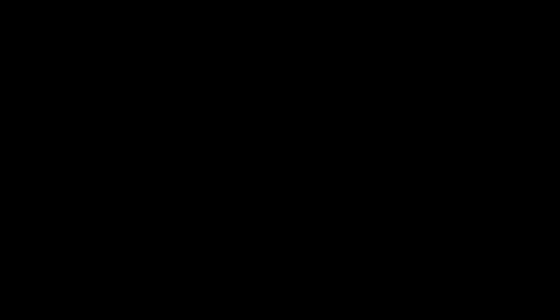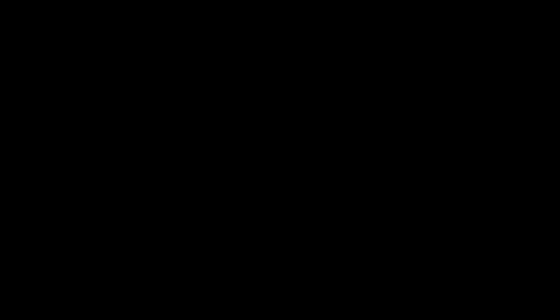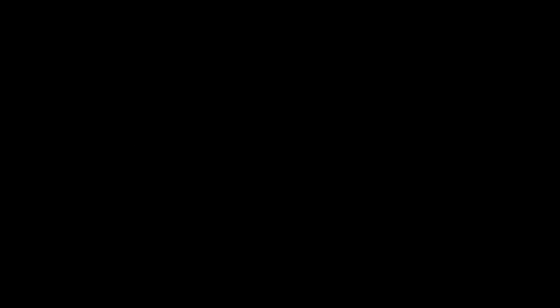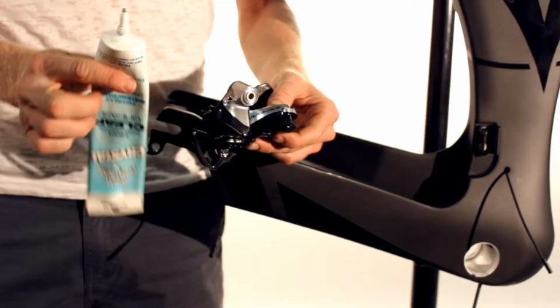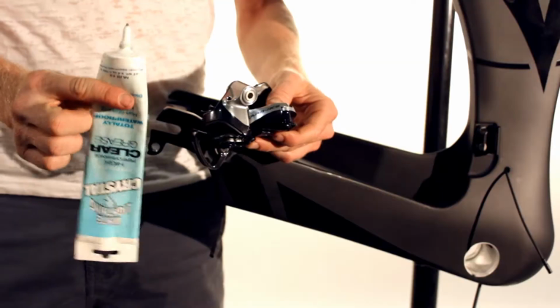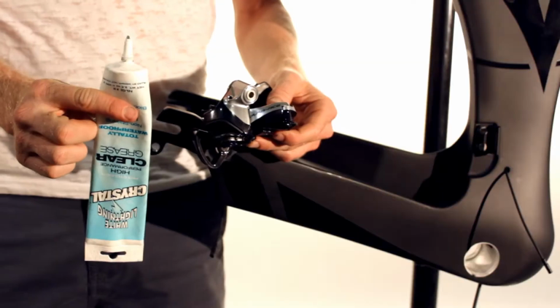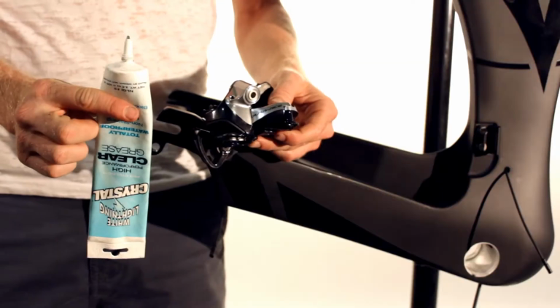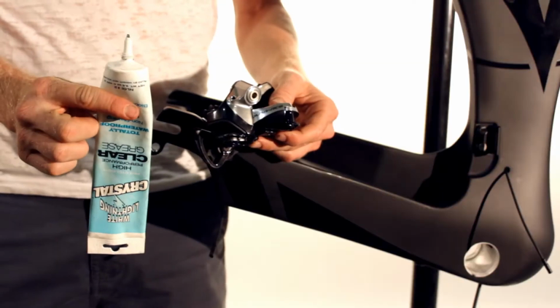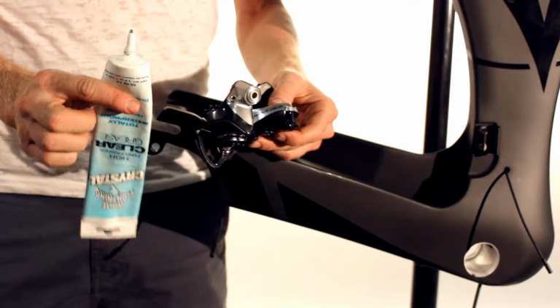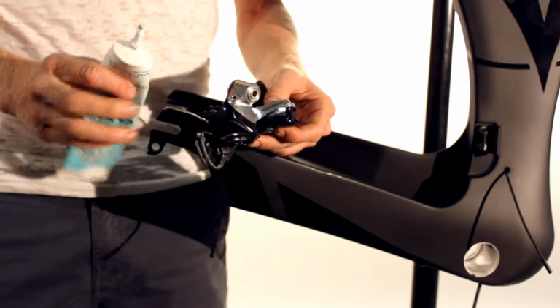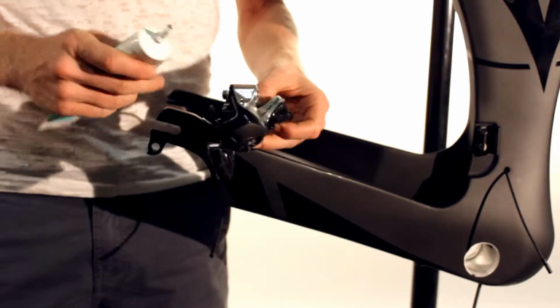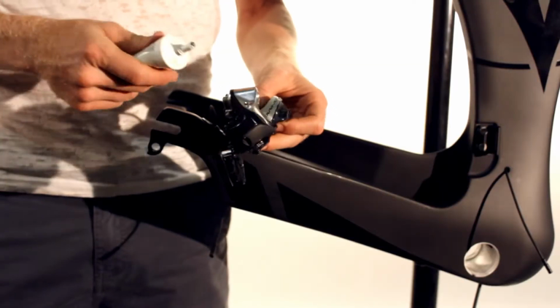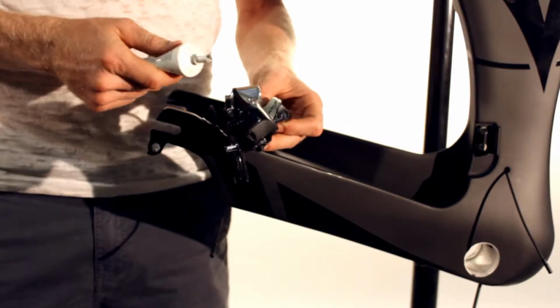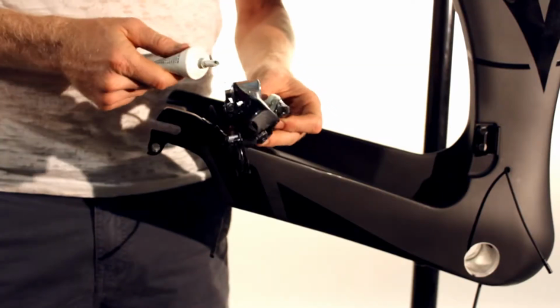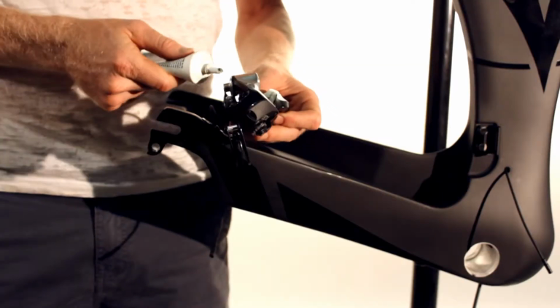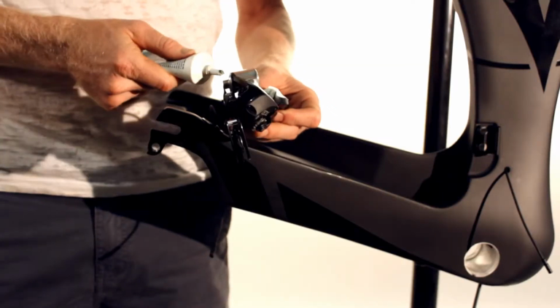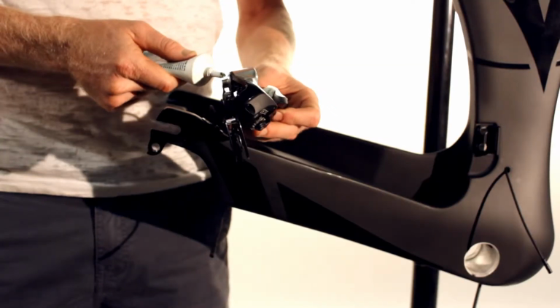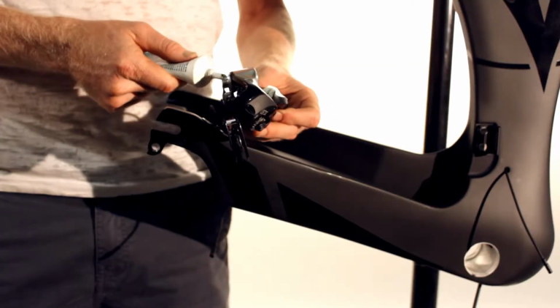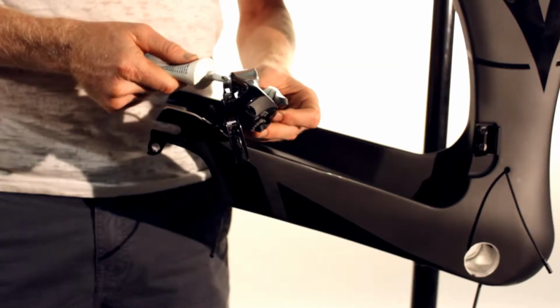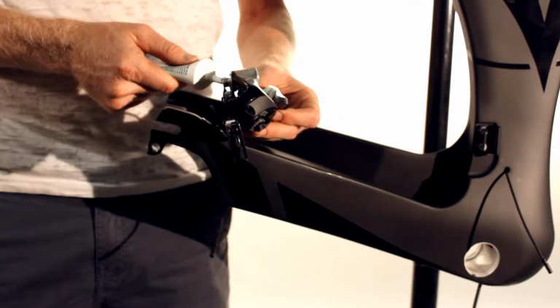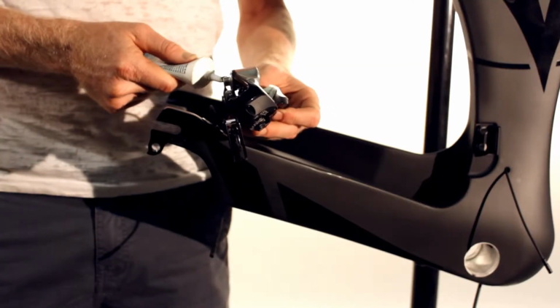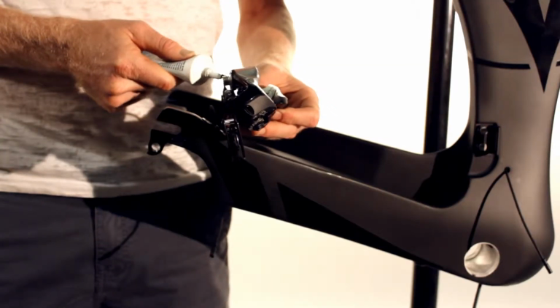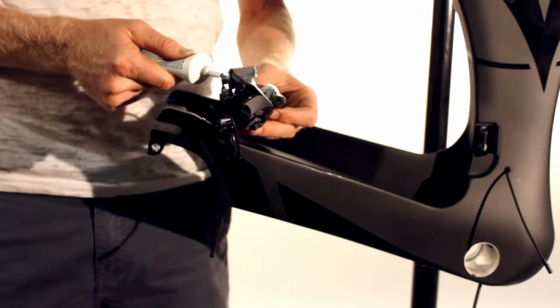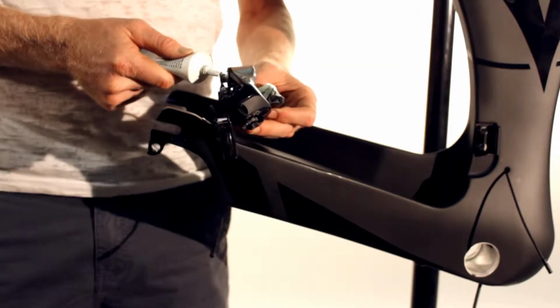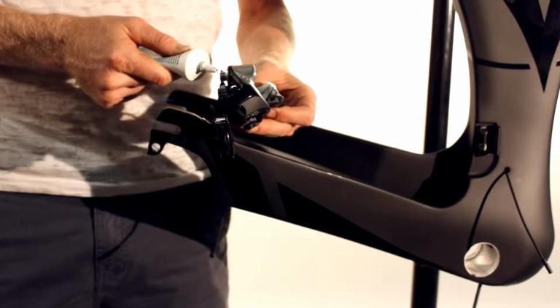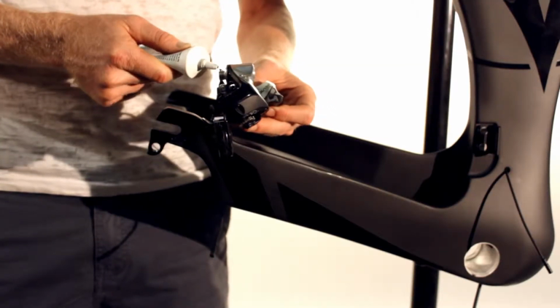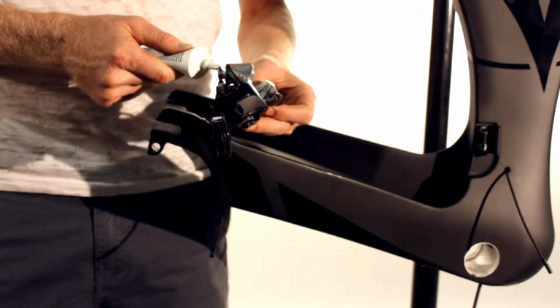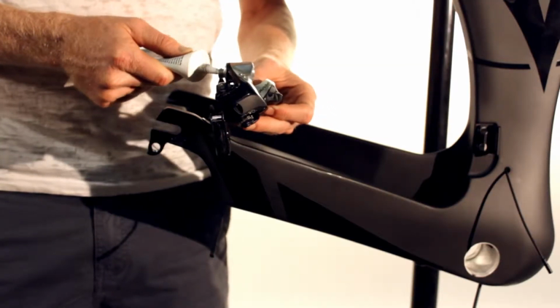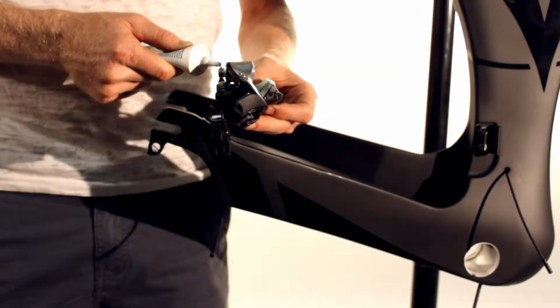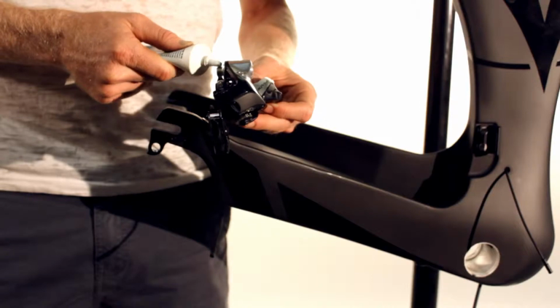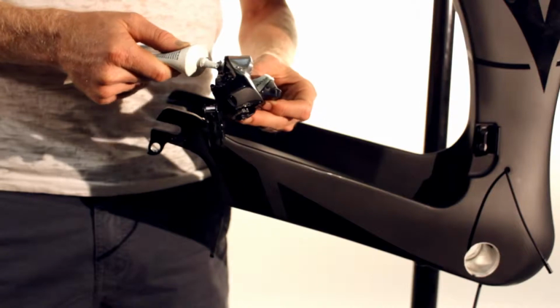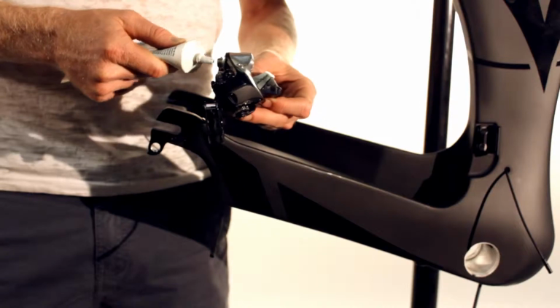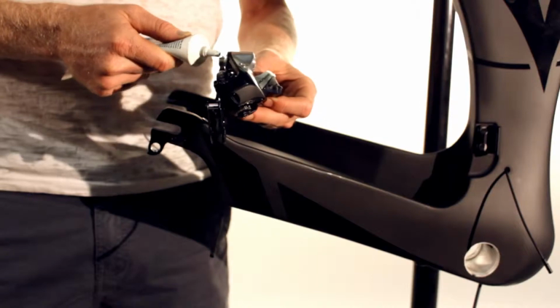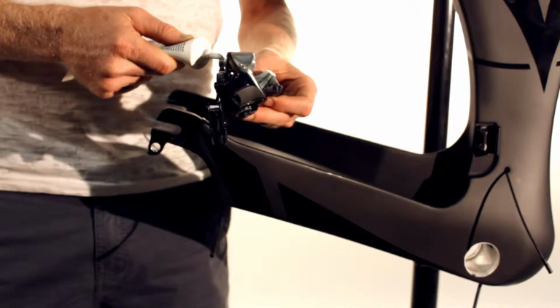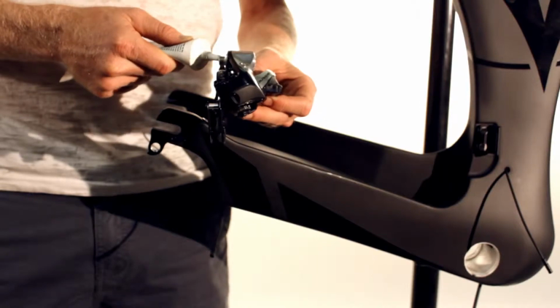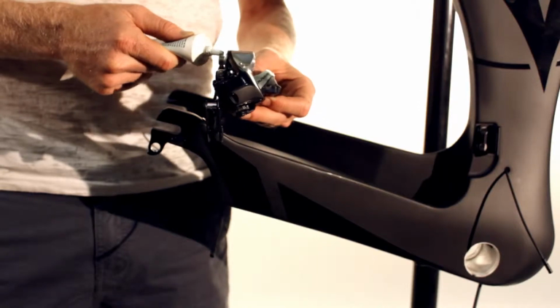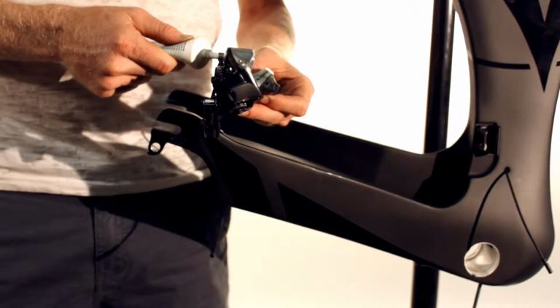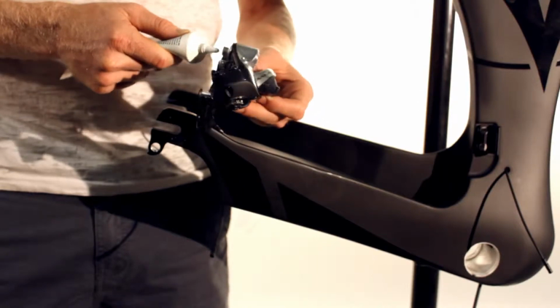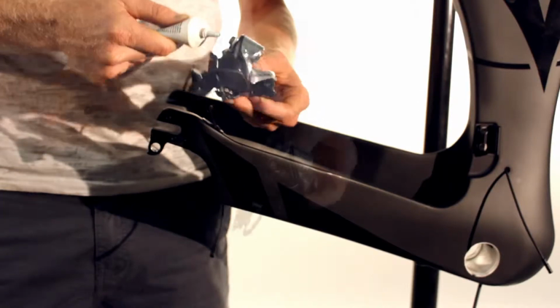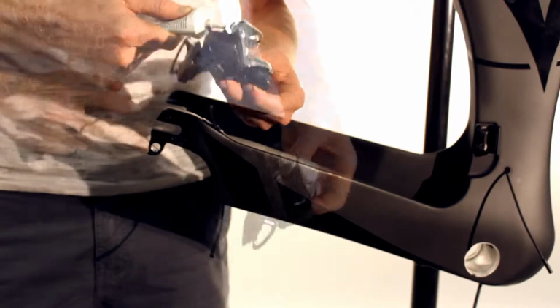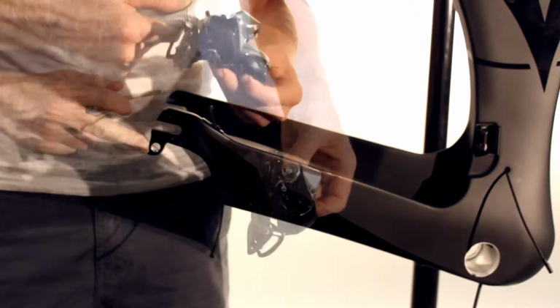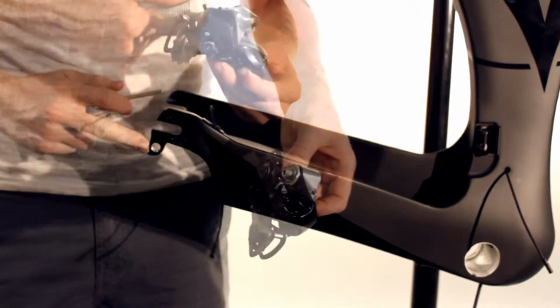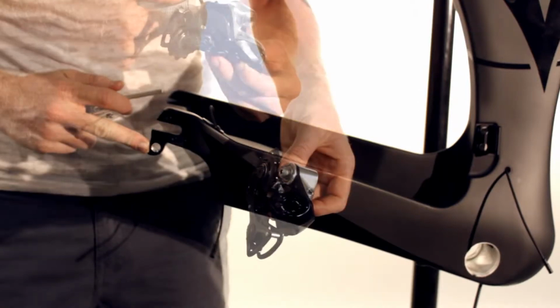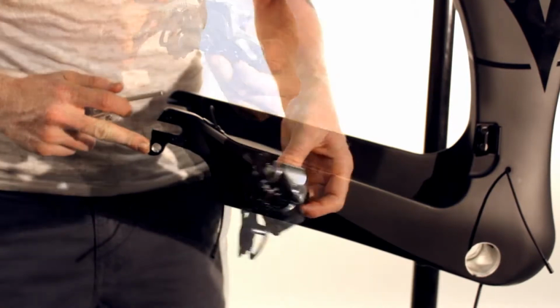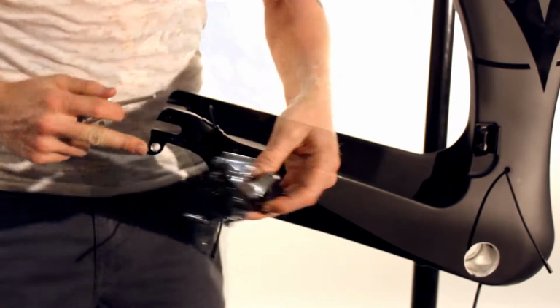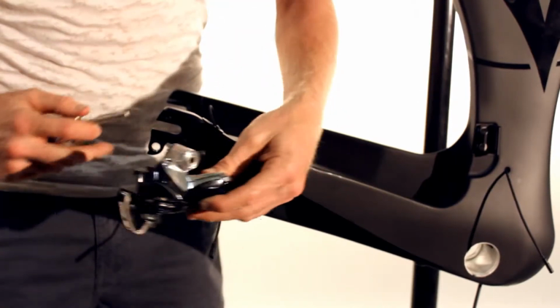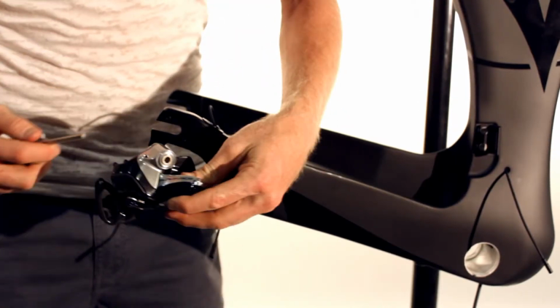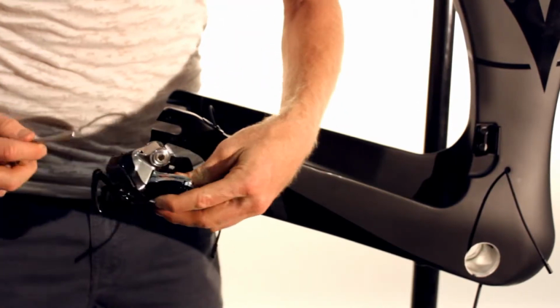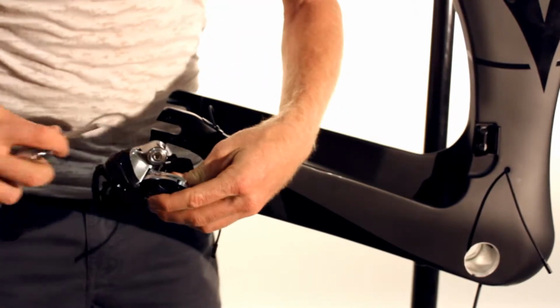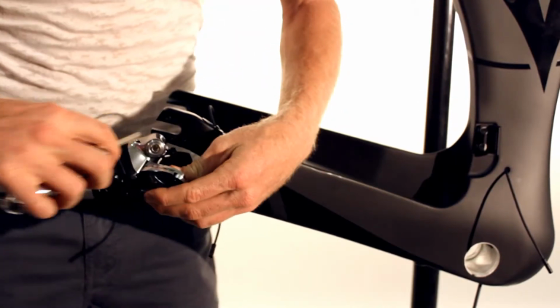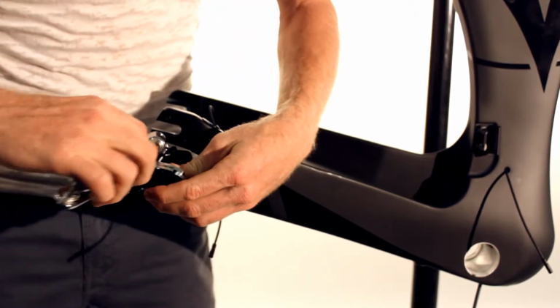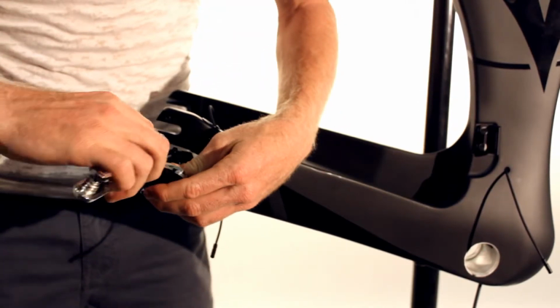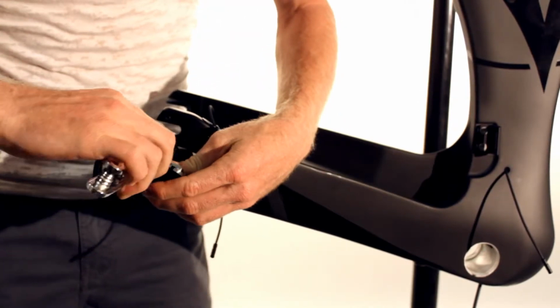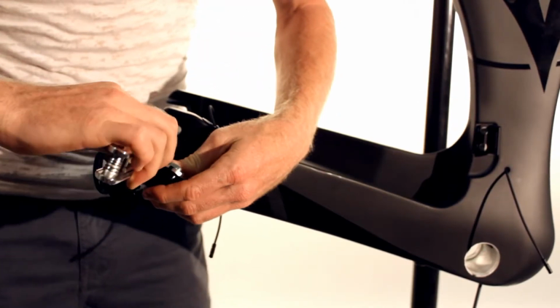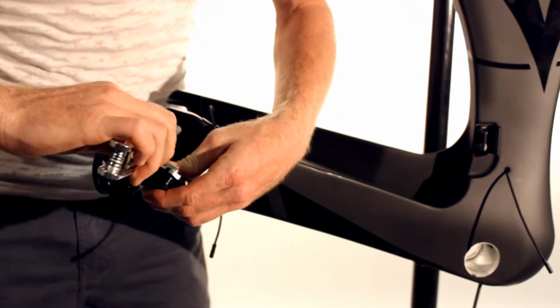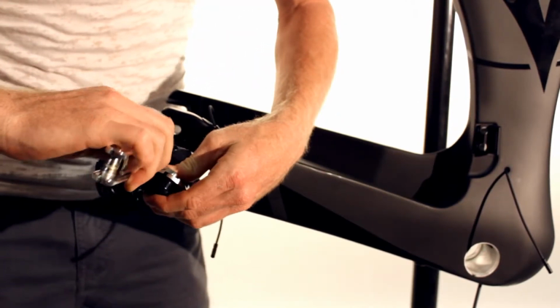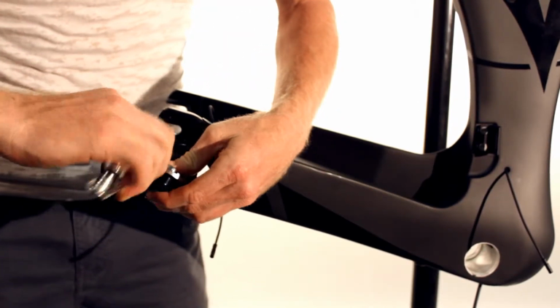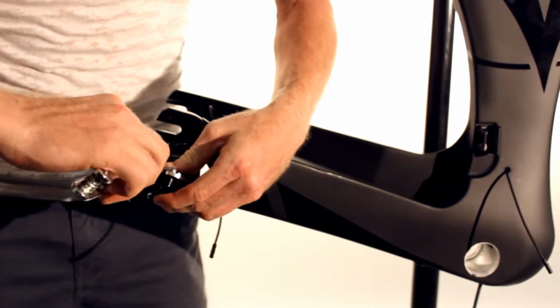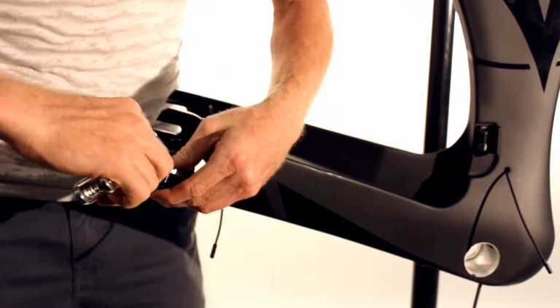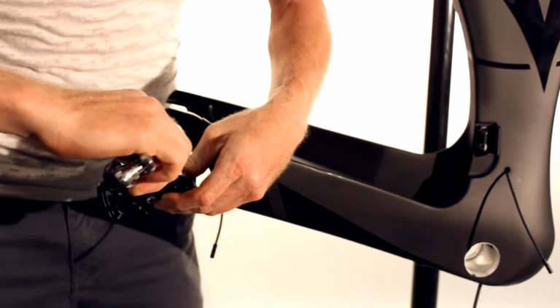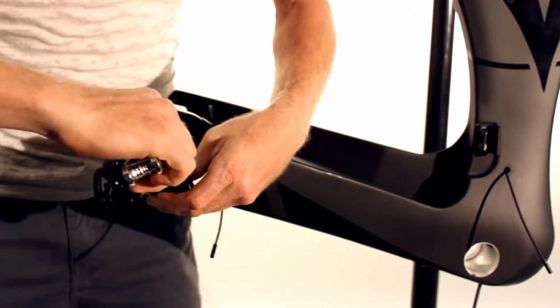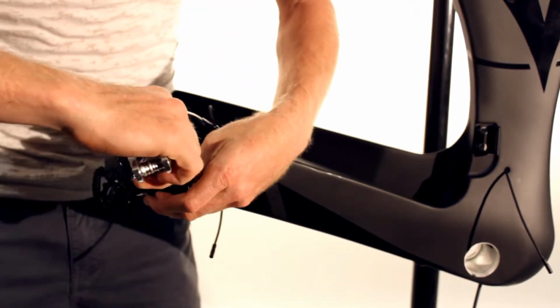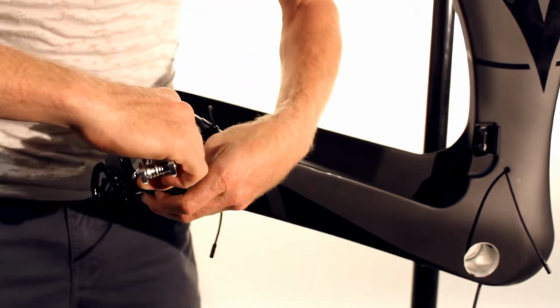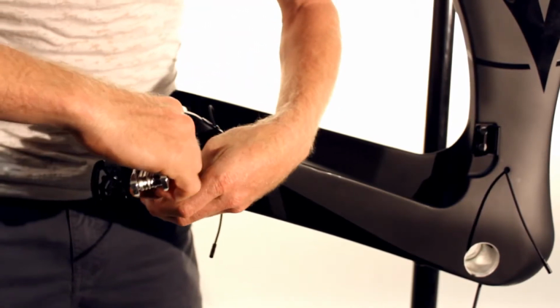Make sure to apply grease on the threads of the derailleur before installing the rear derailleur to the hanger using a 5mm Allen key.